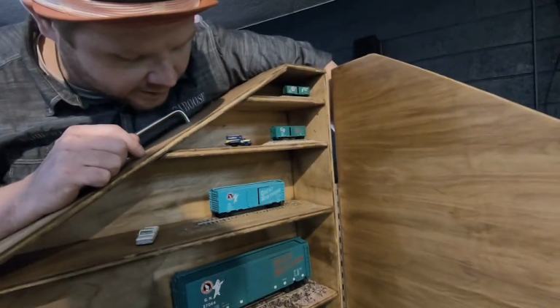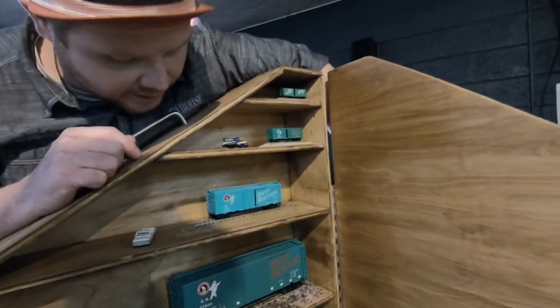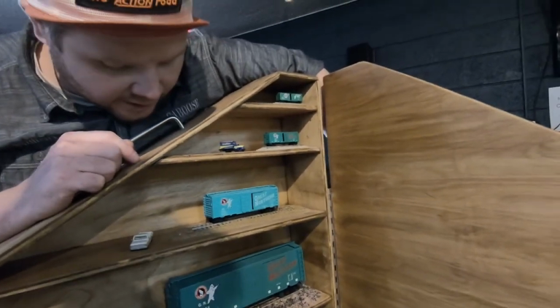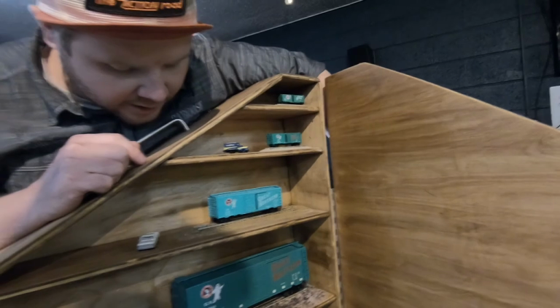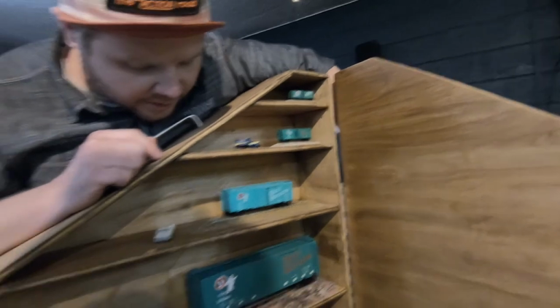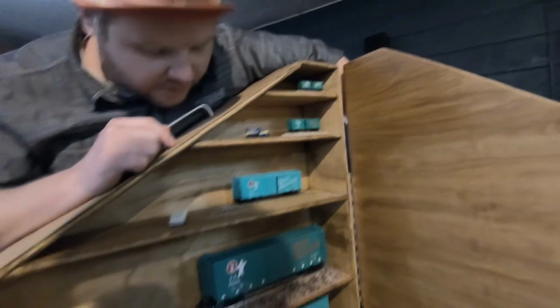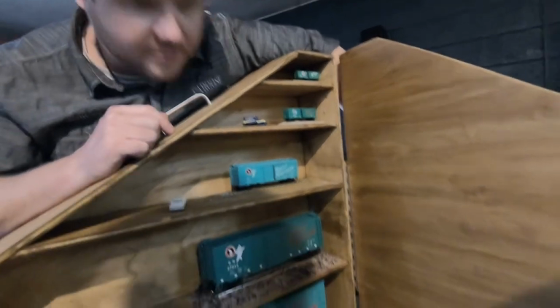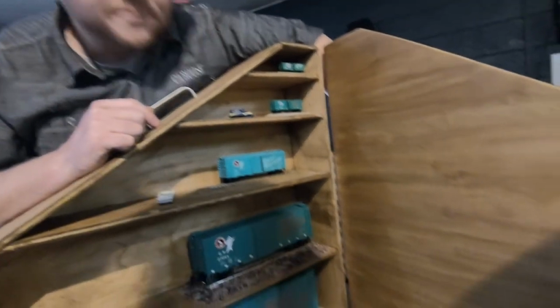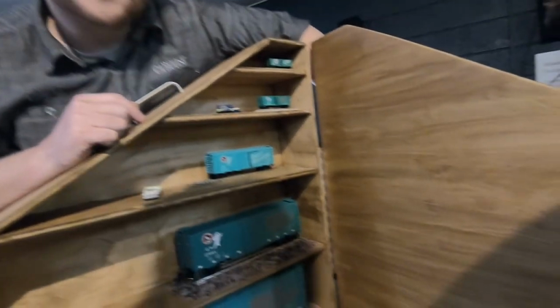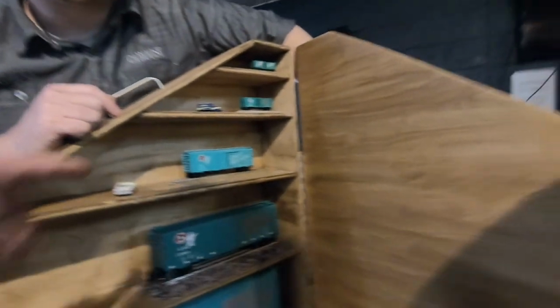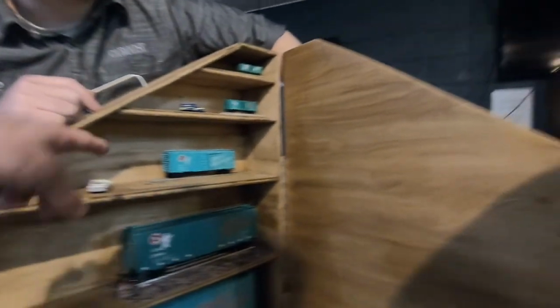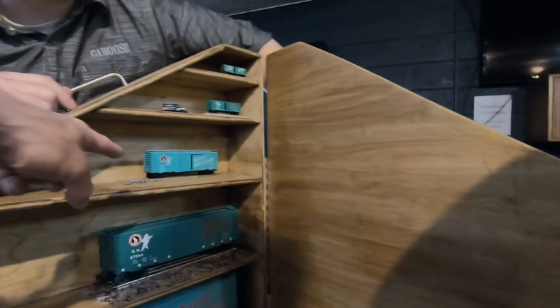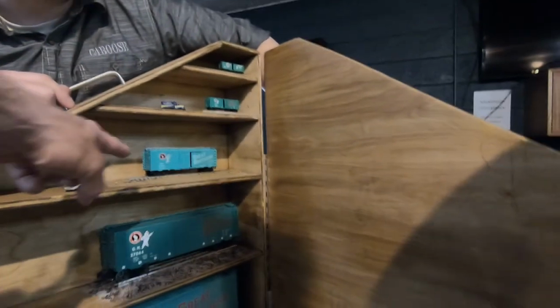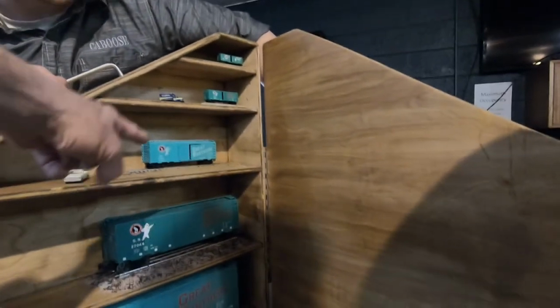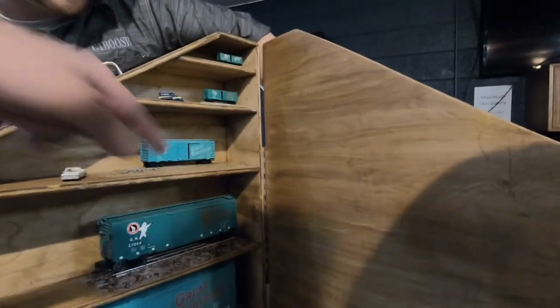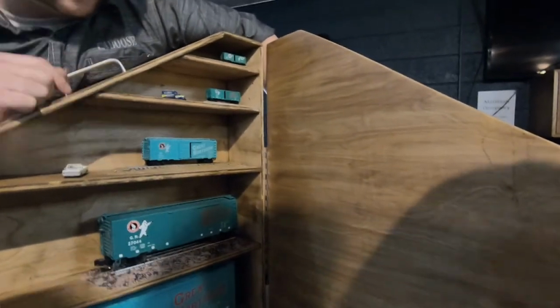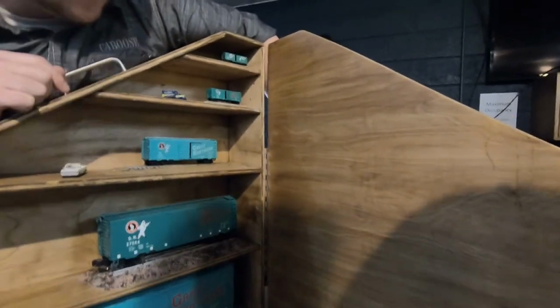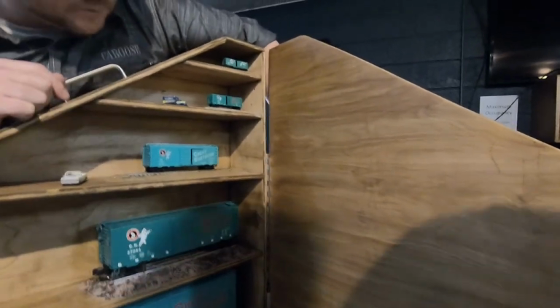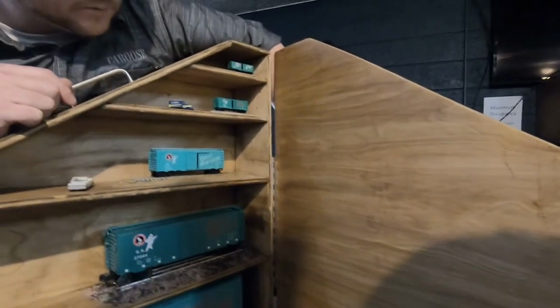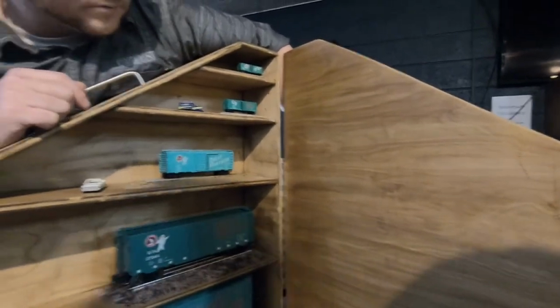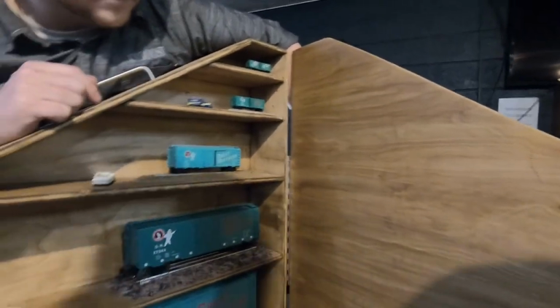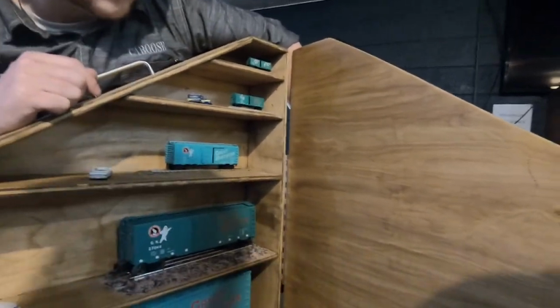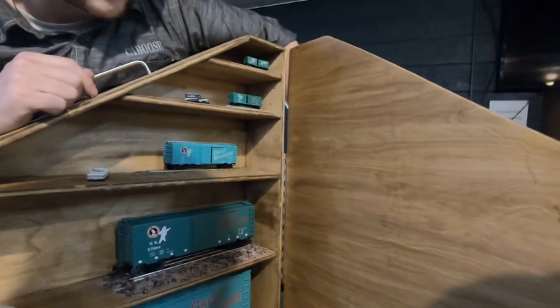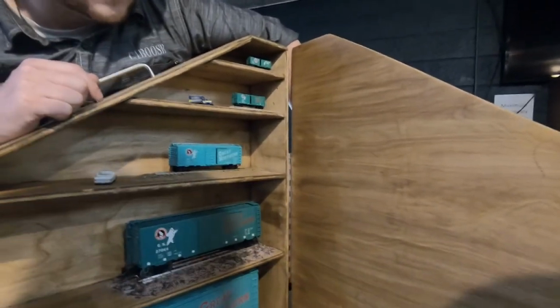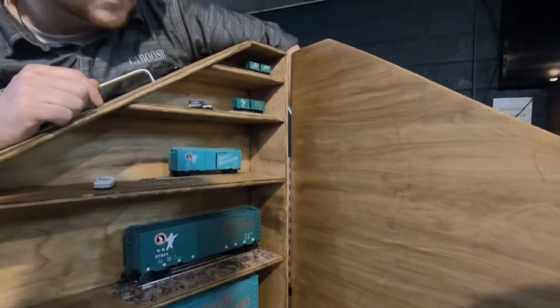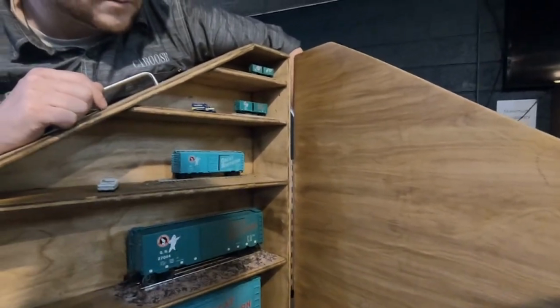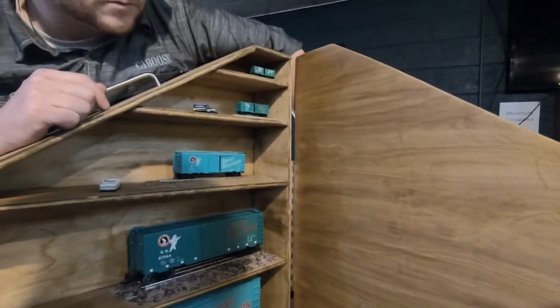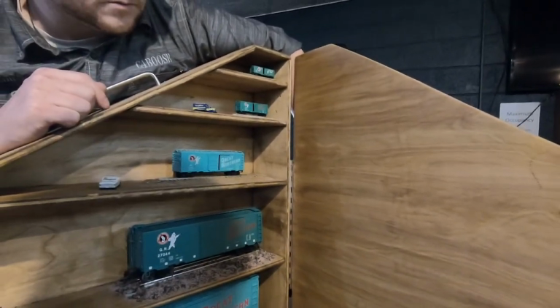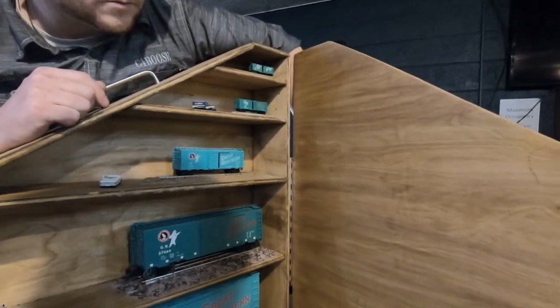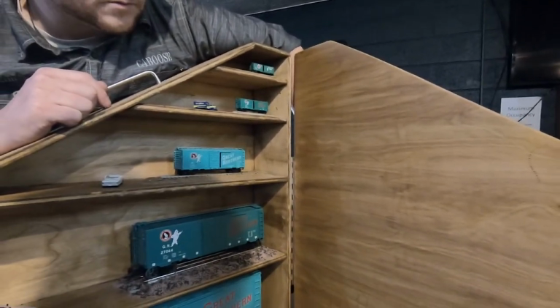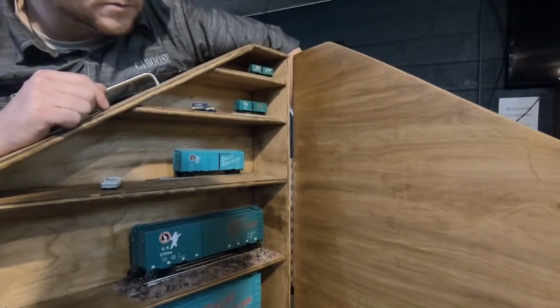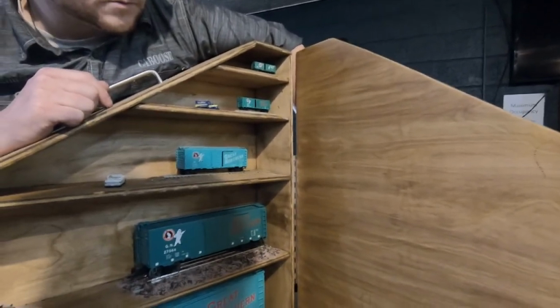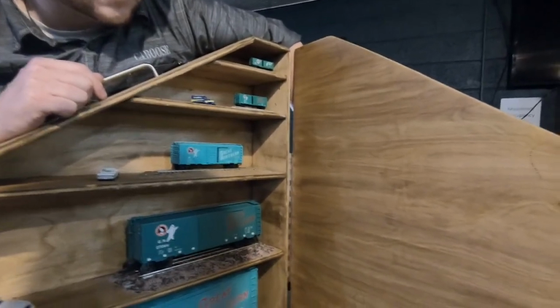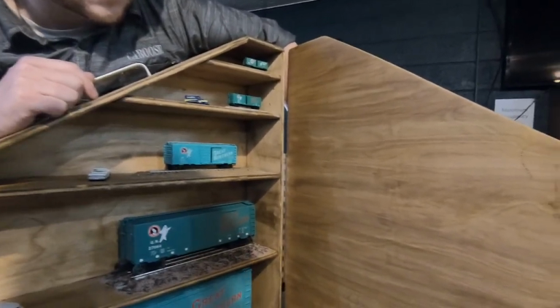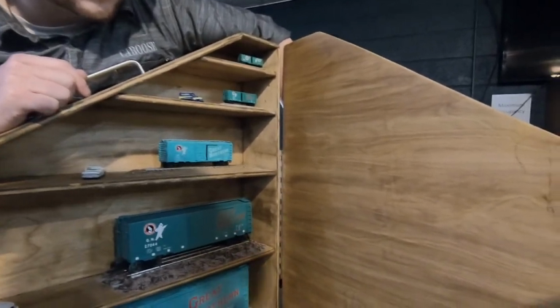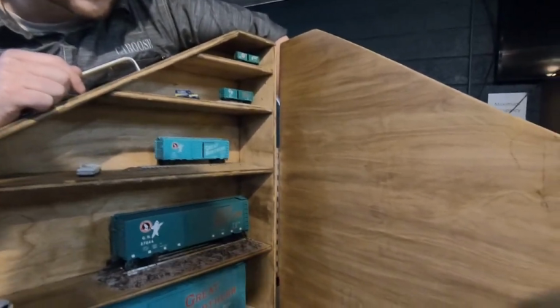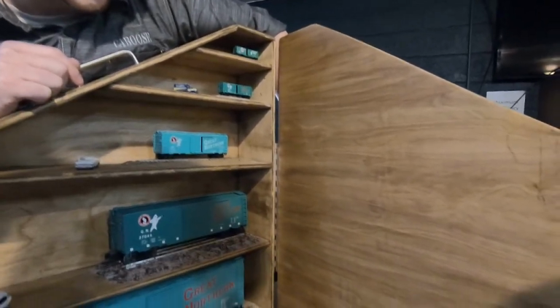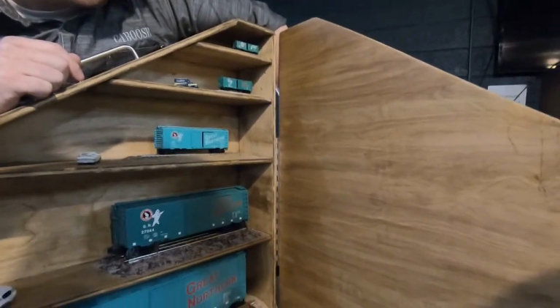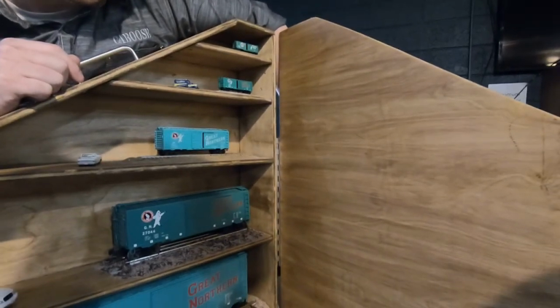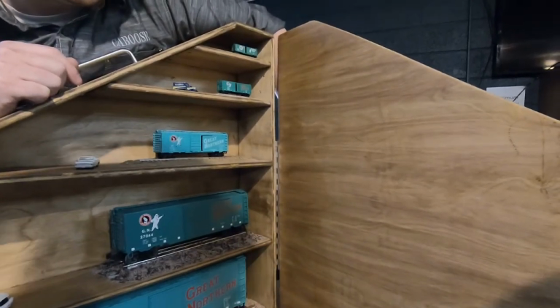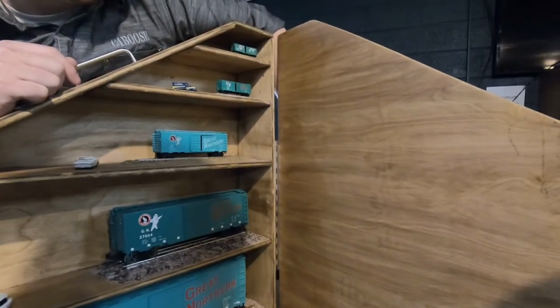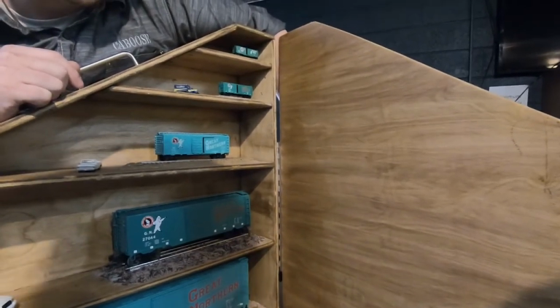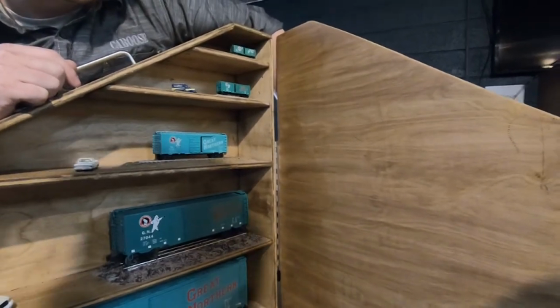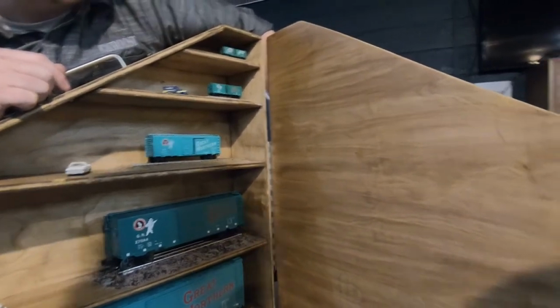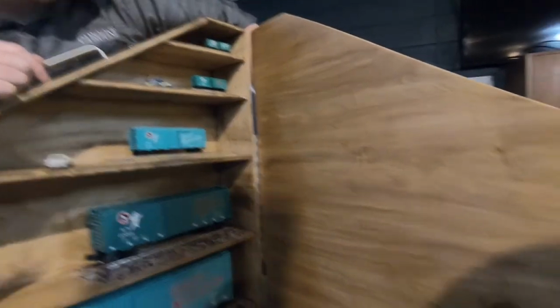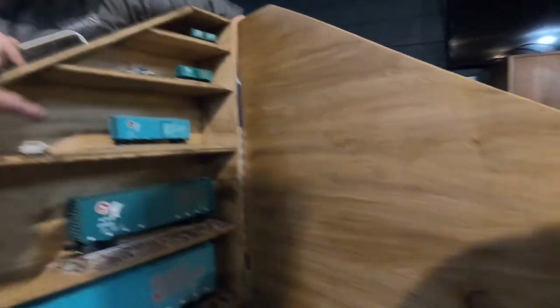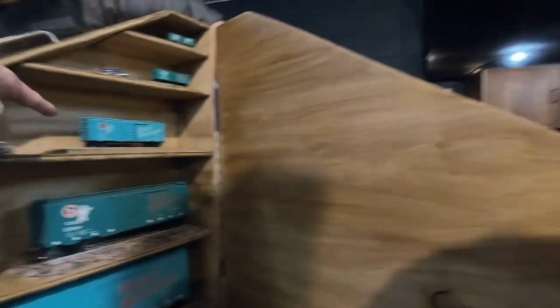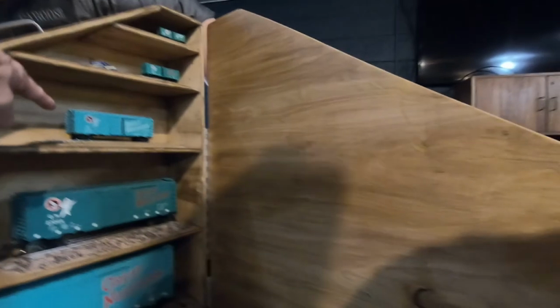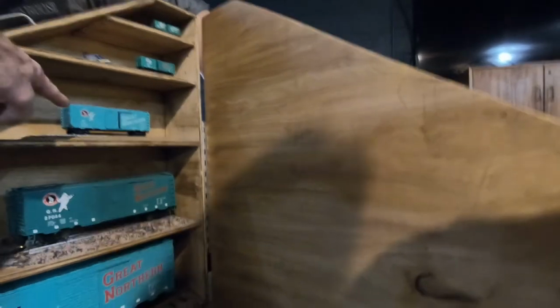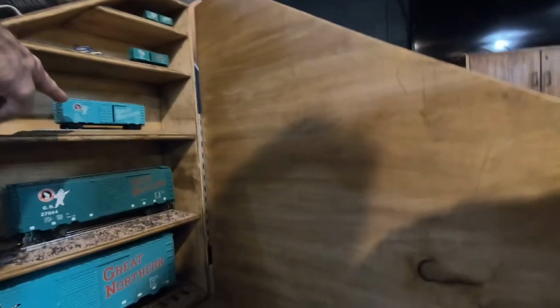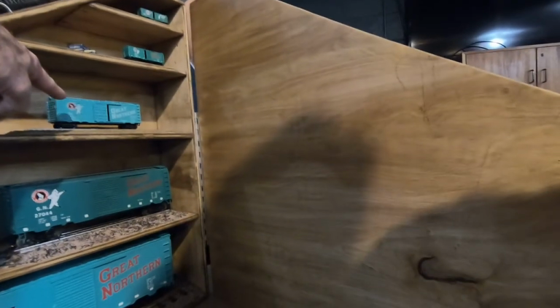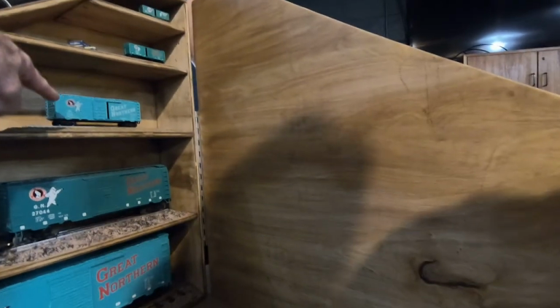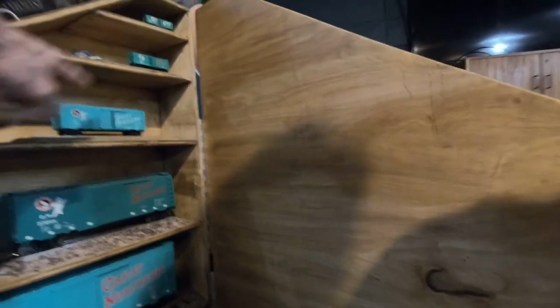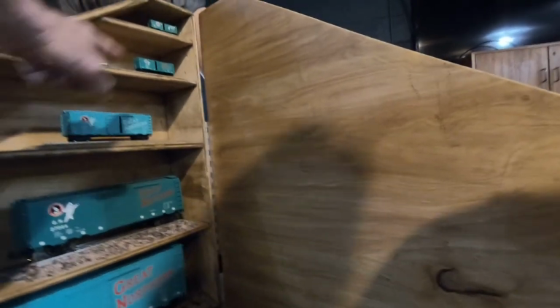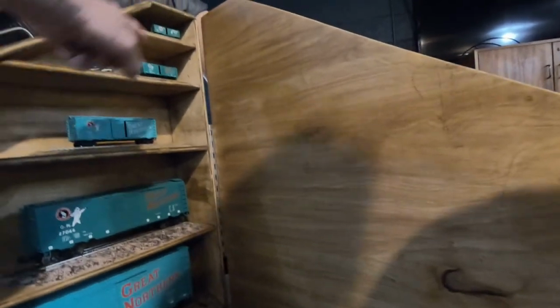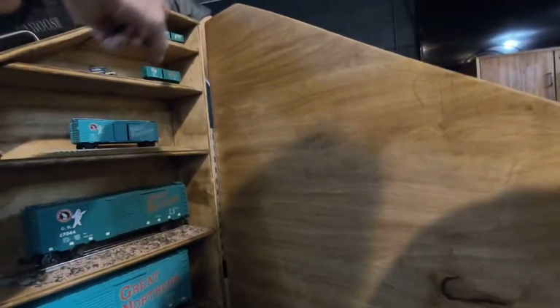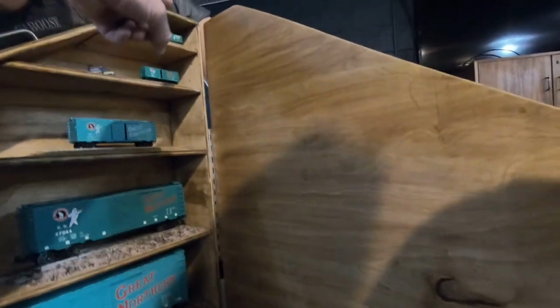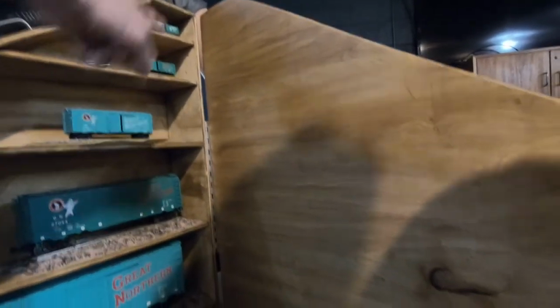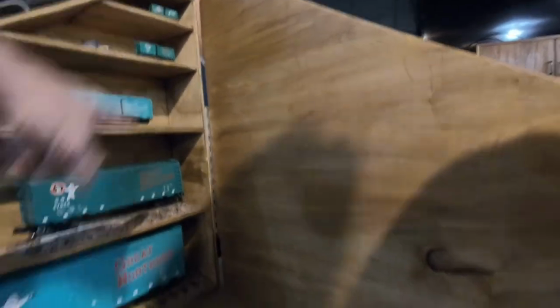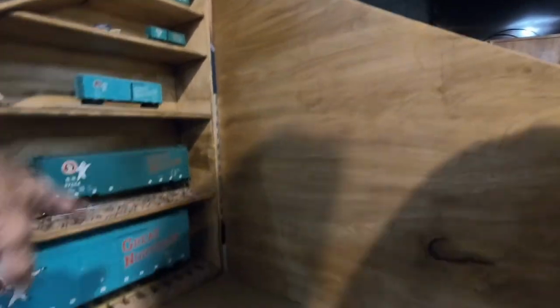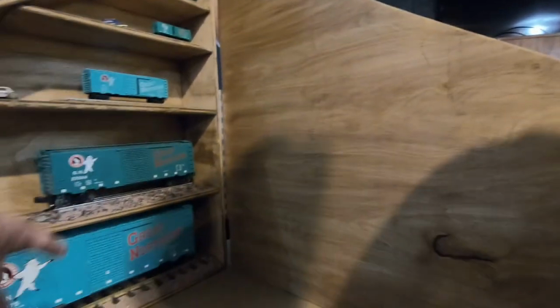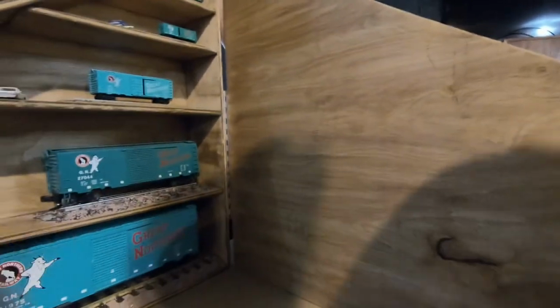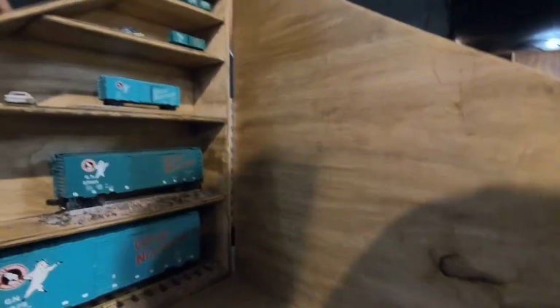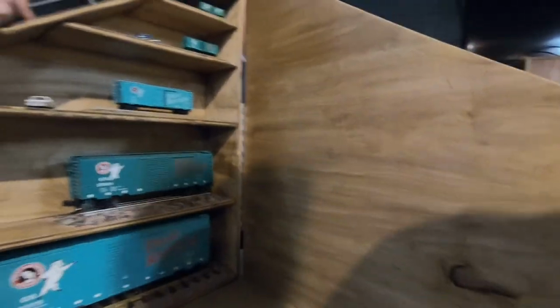We have the HO scale, Joshua — all the trains we have at home are HO scale. Look, they are smaller and bigger than ours.